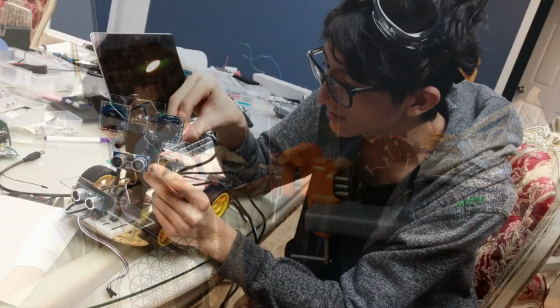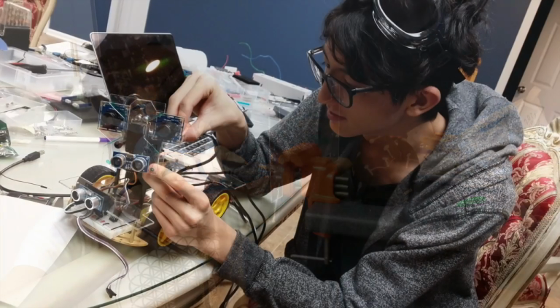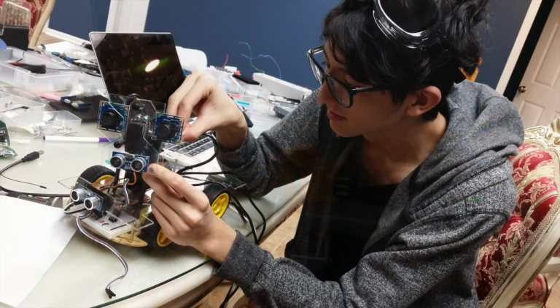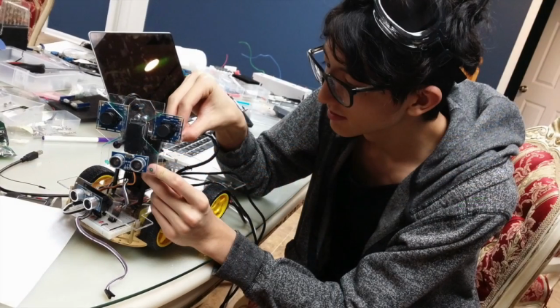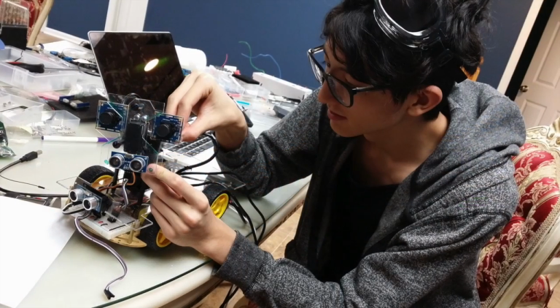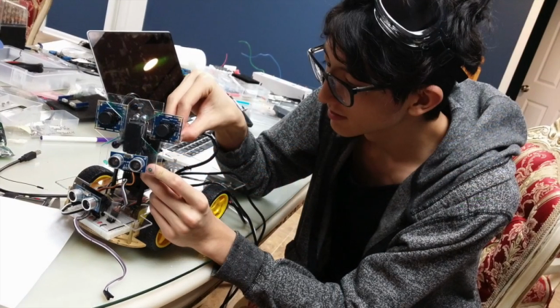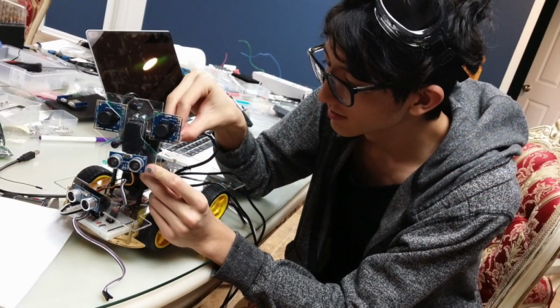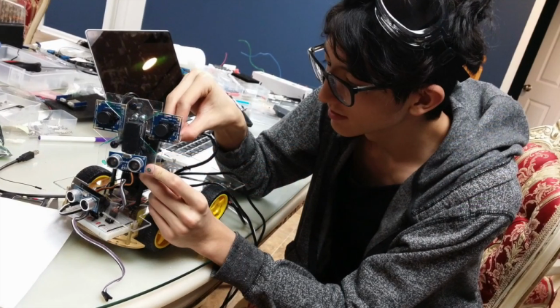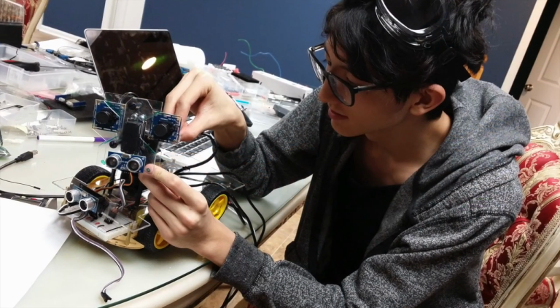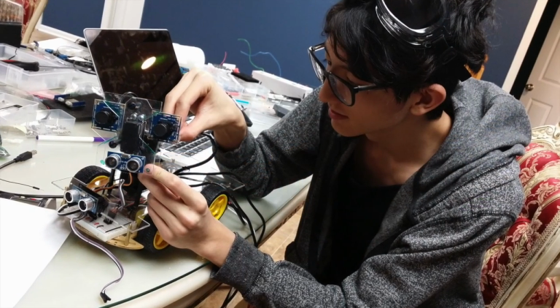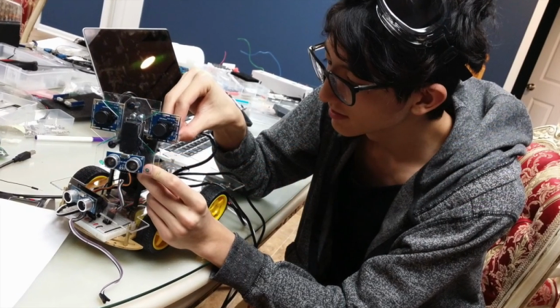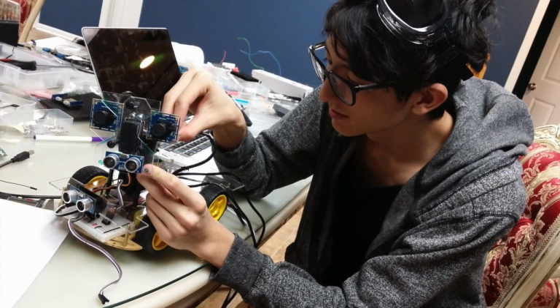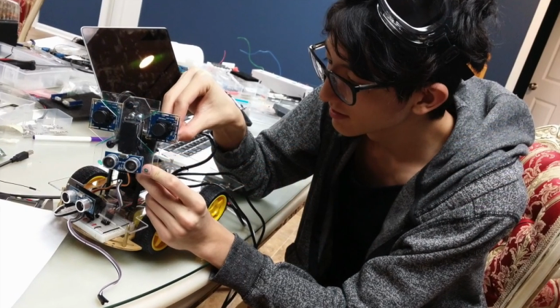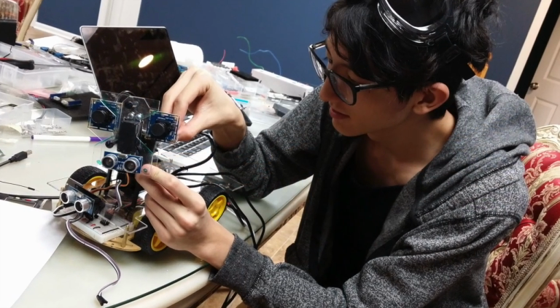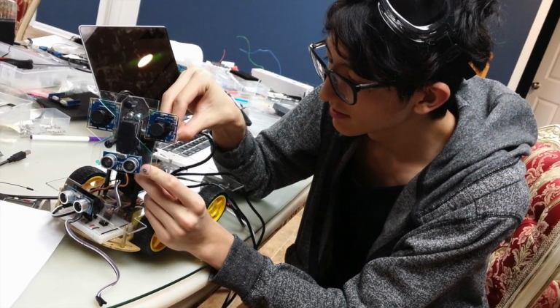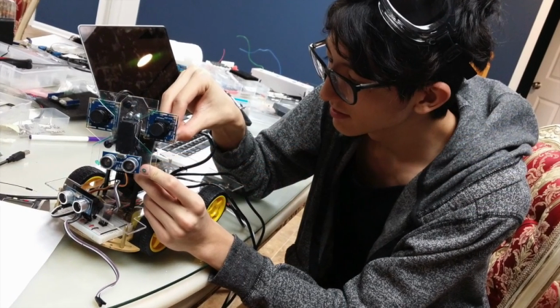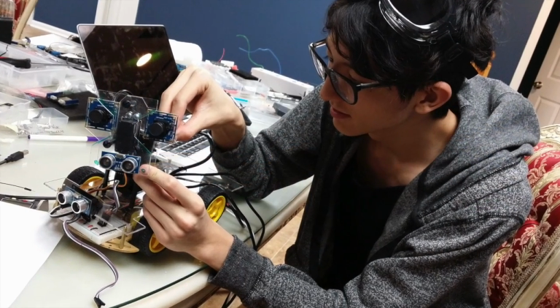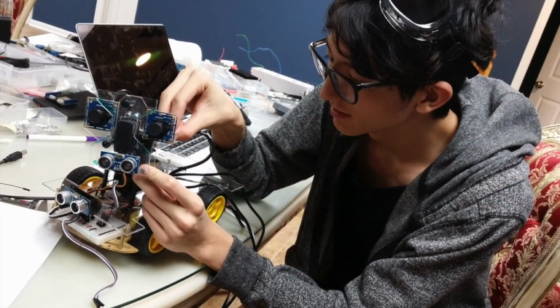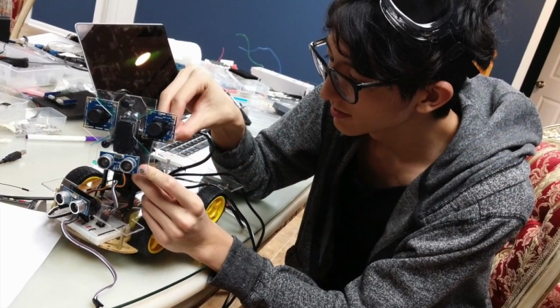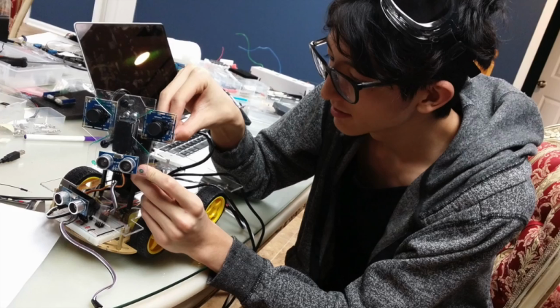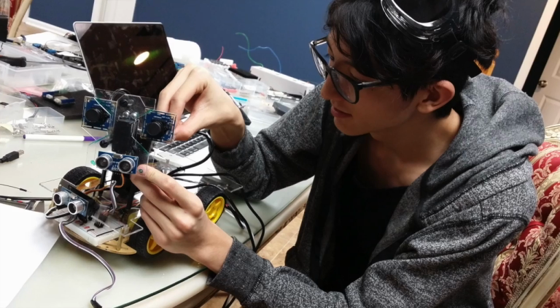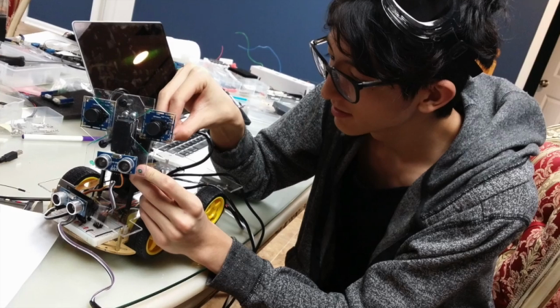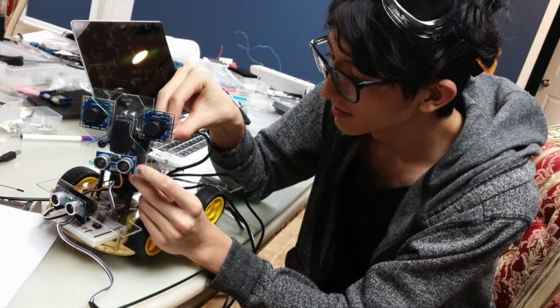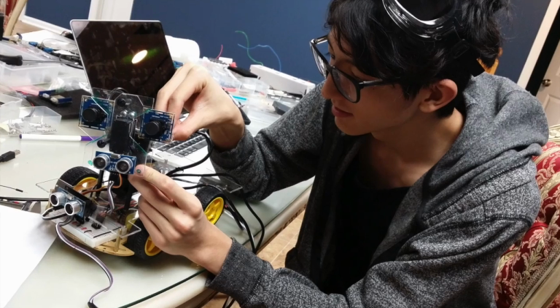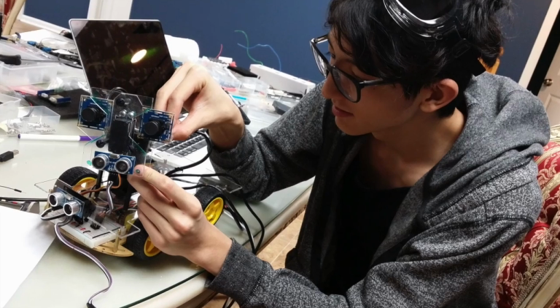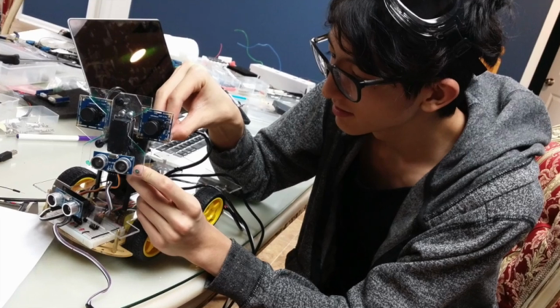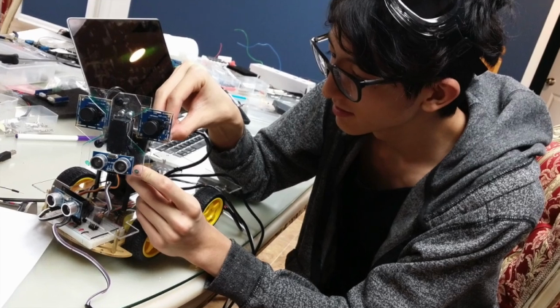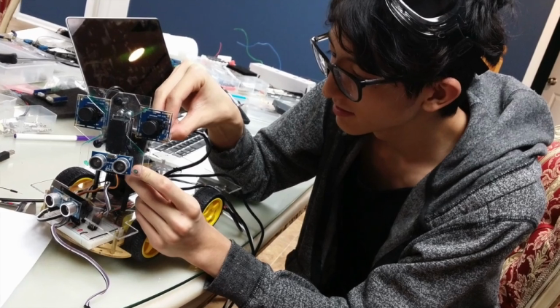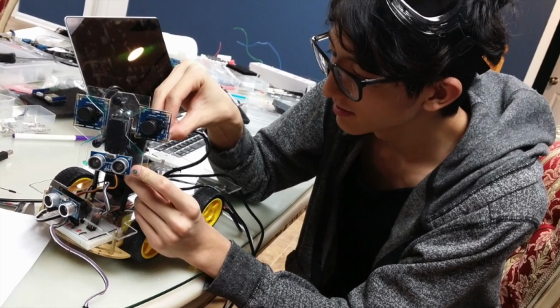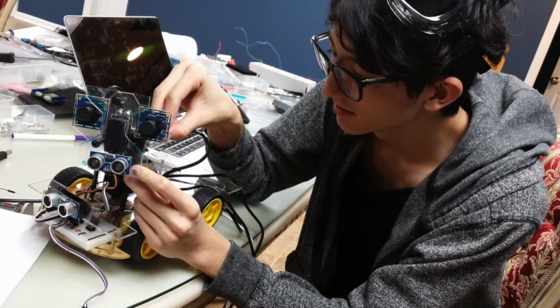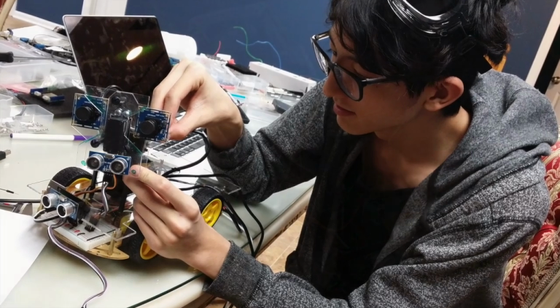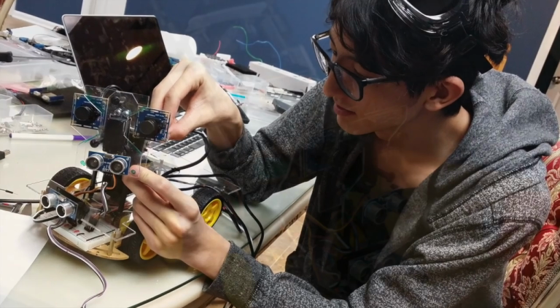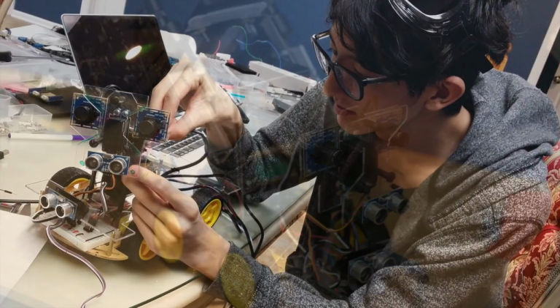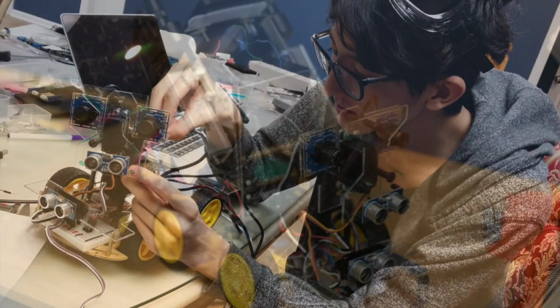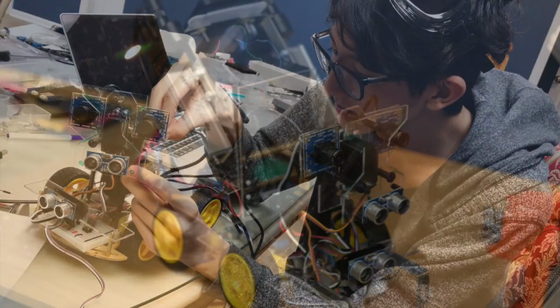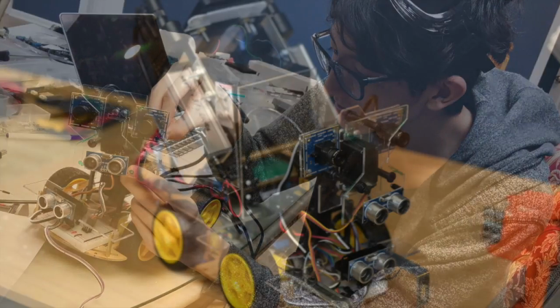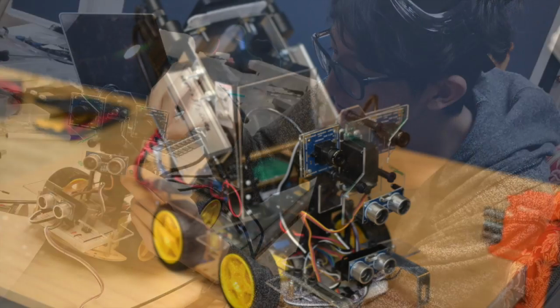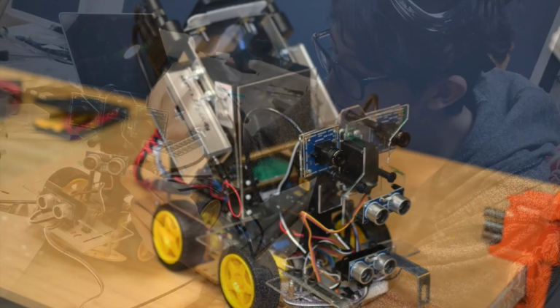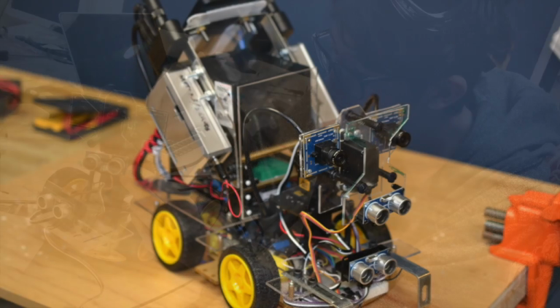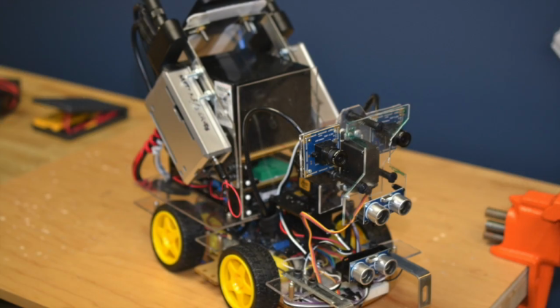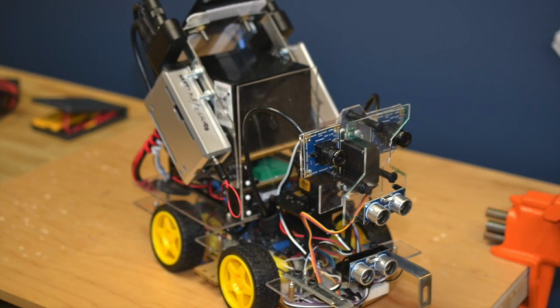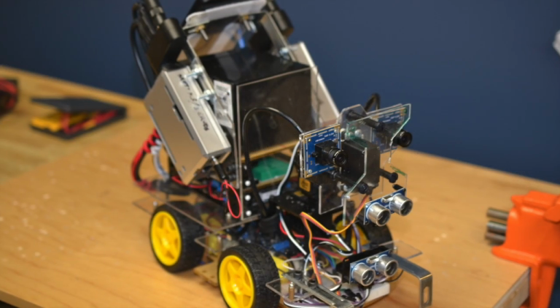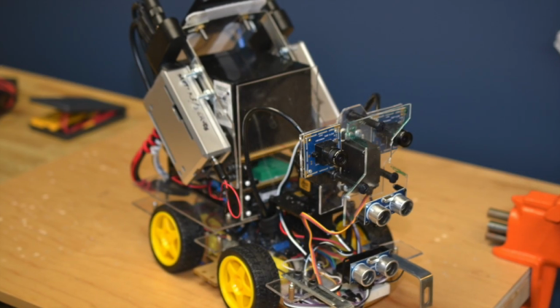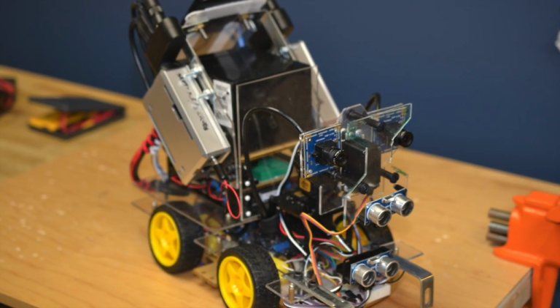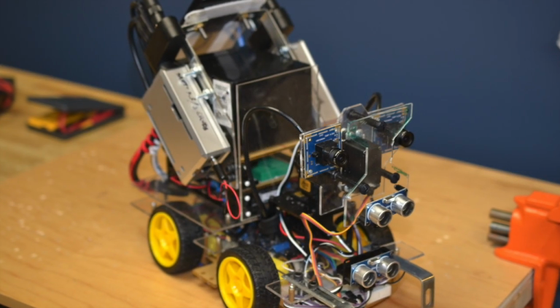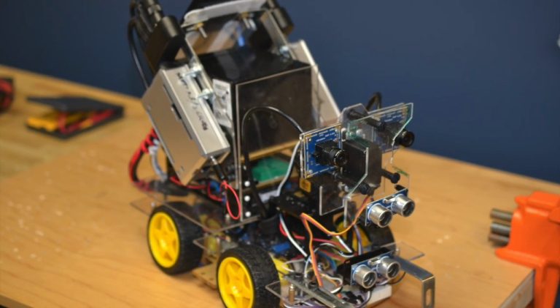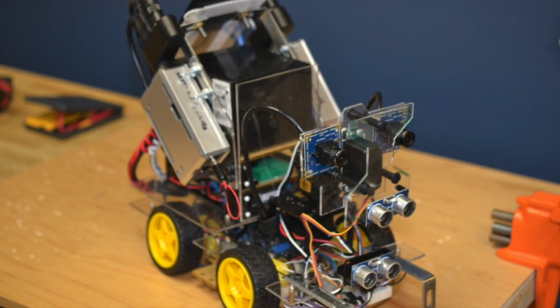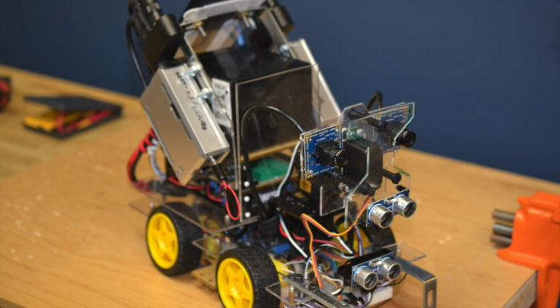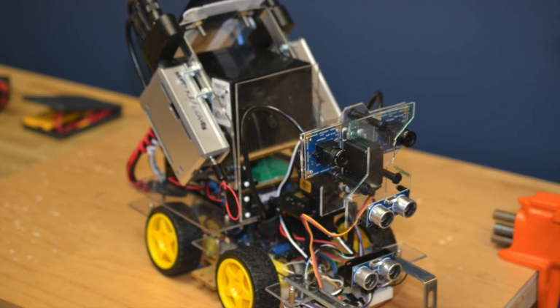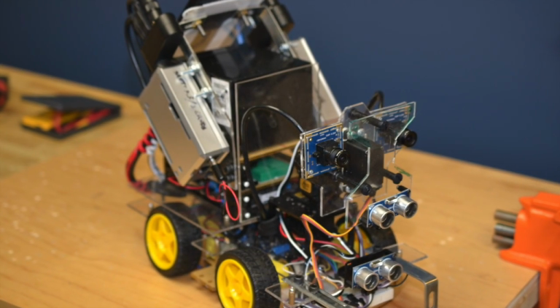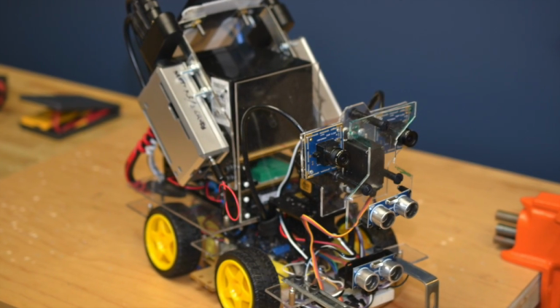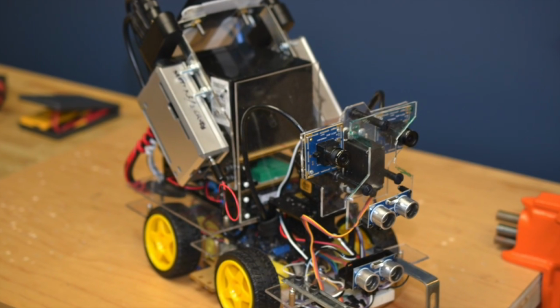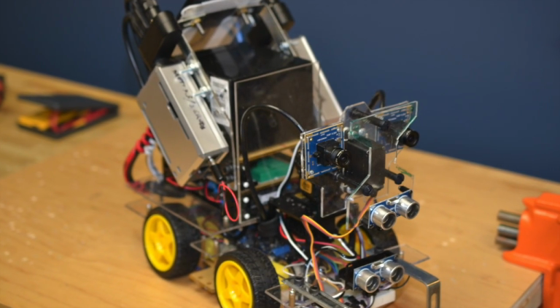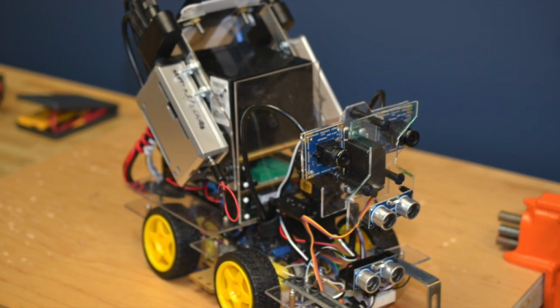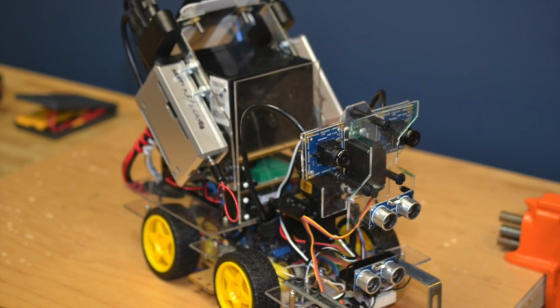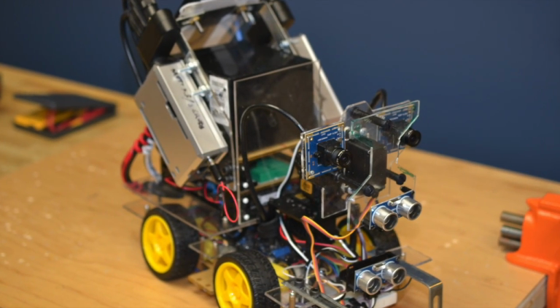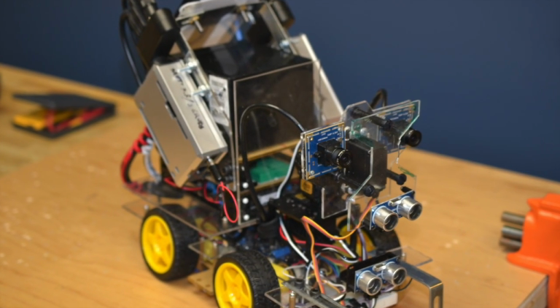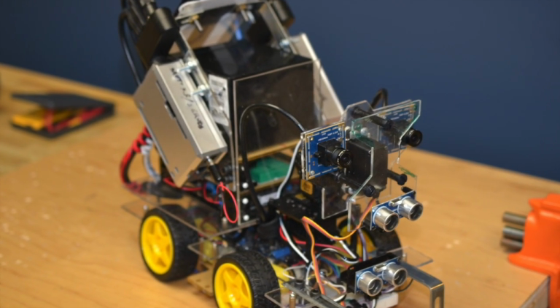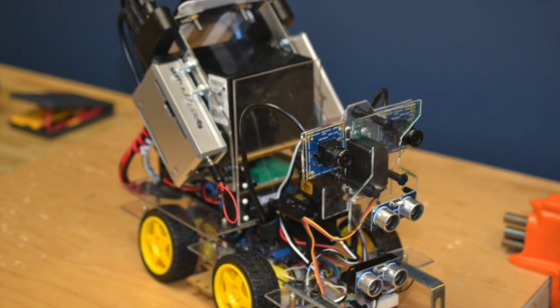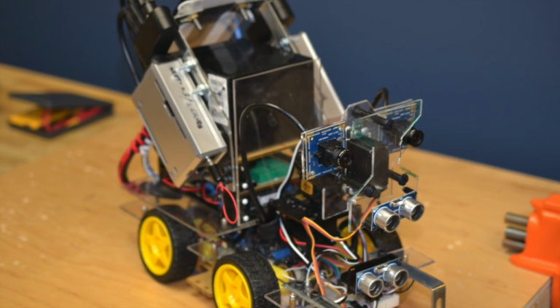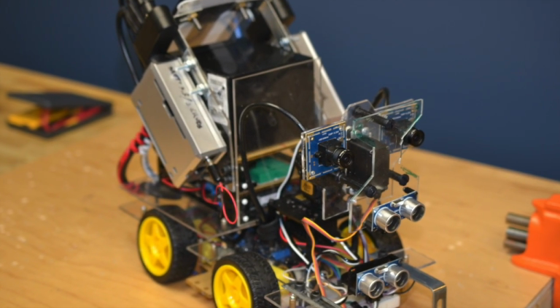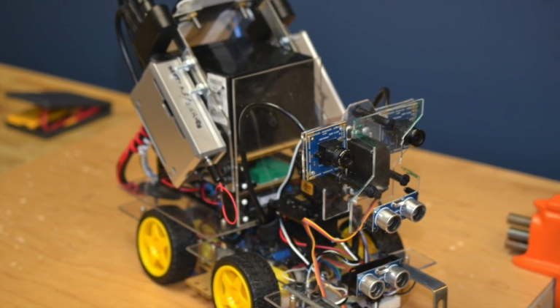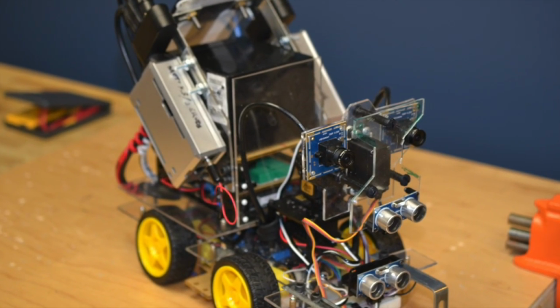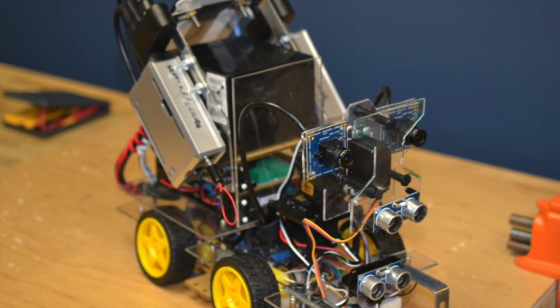I'll be going over all of the hardware, software components, and the design elements that make them all work together.